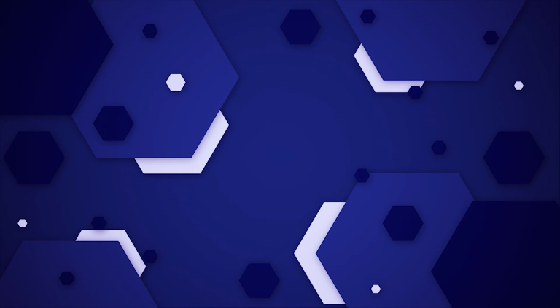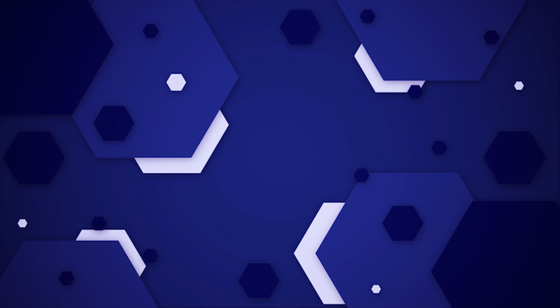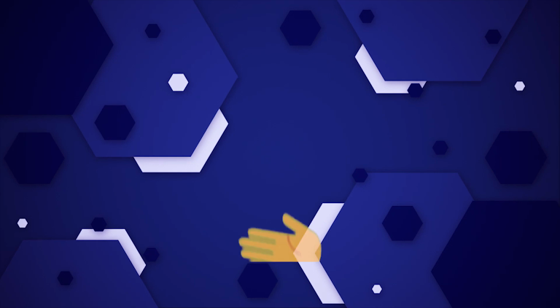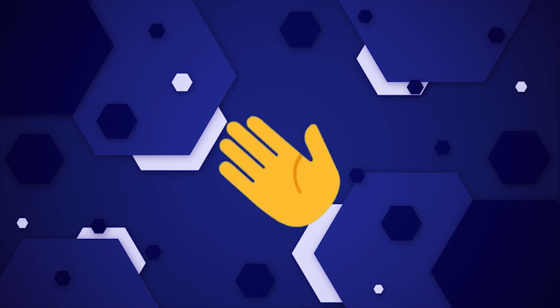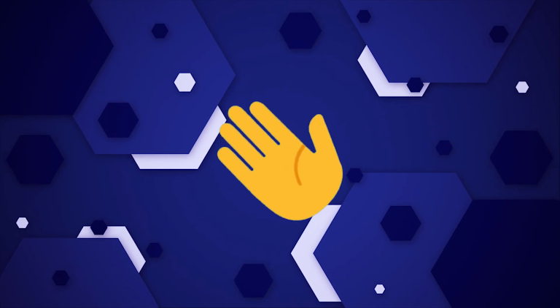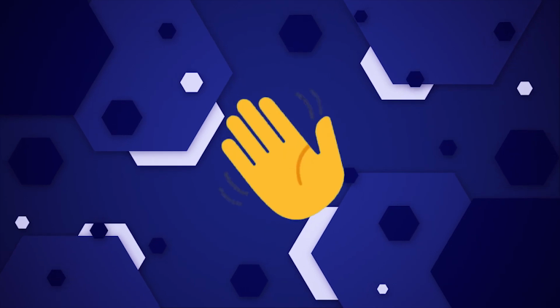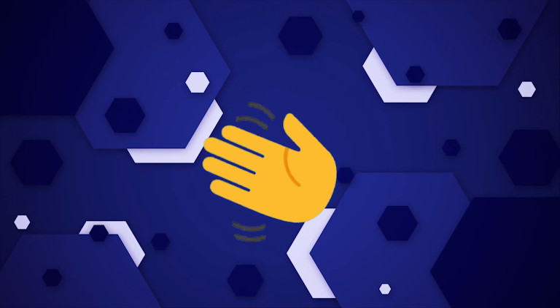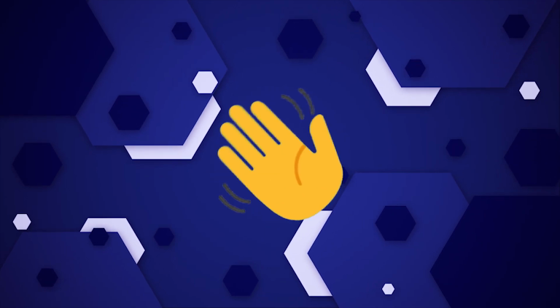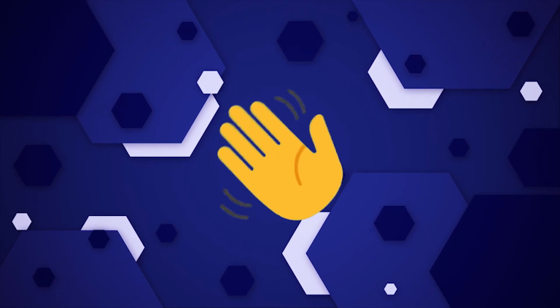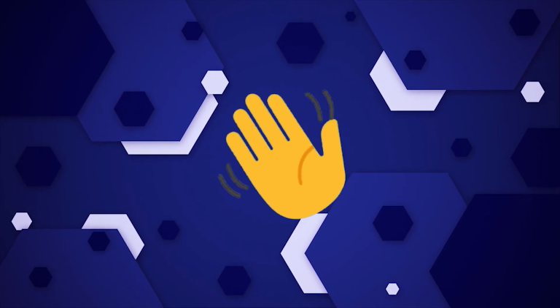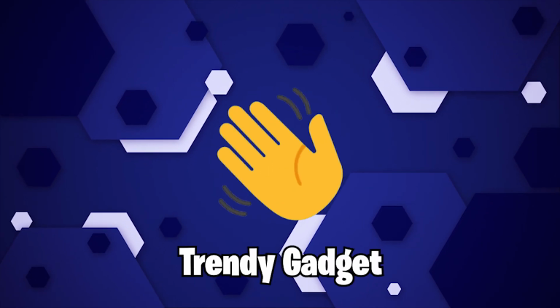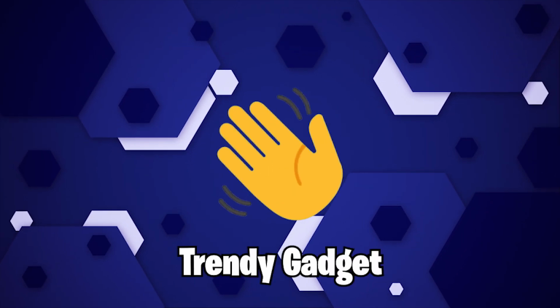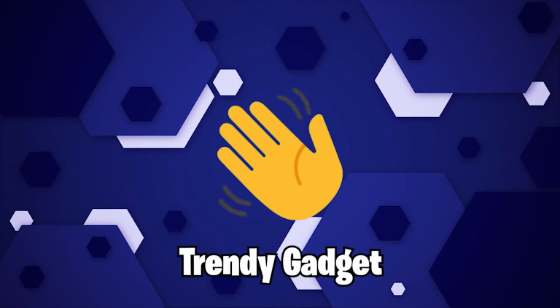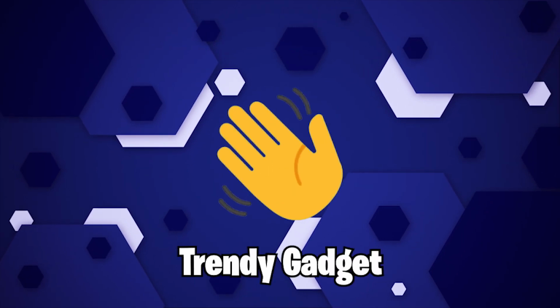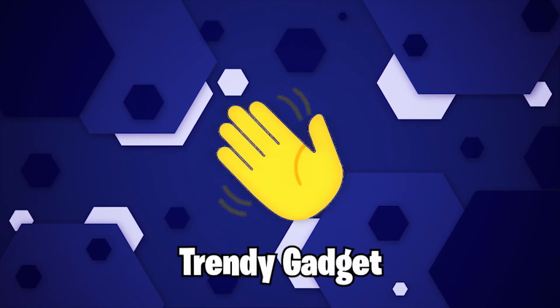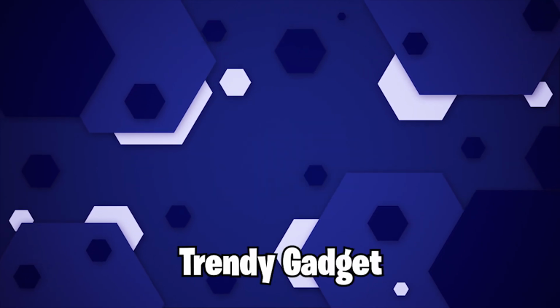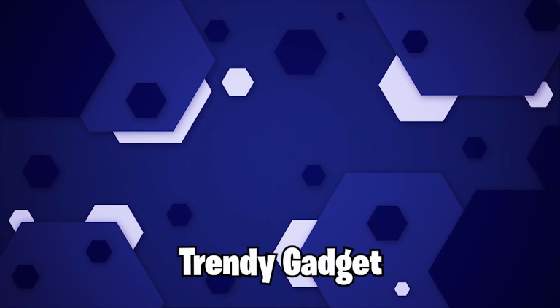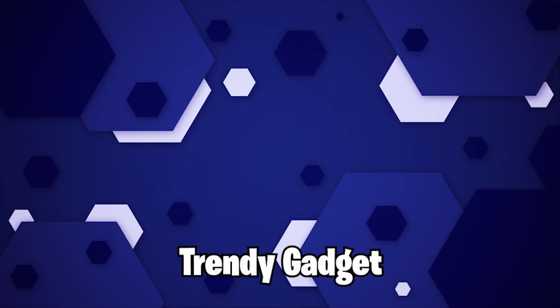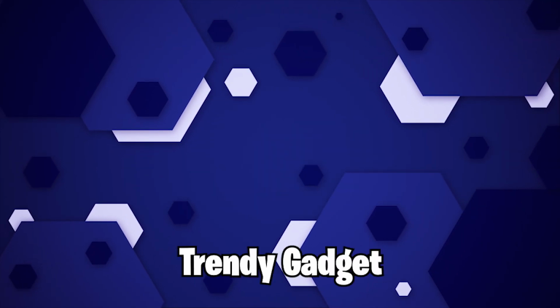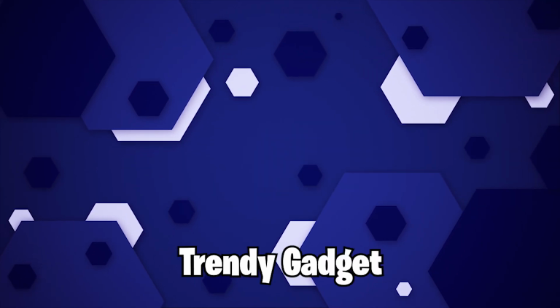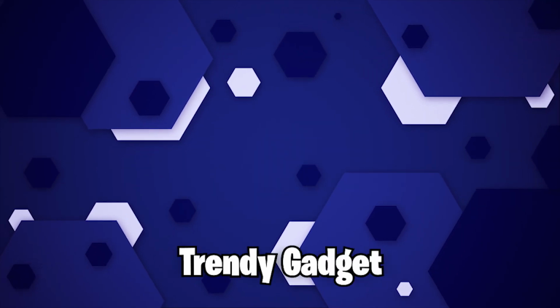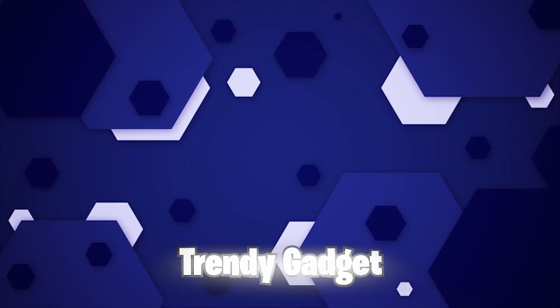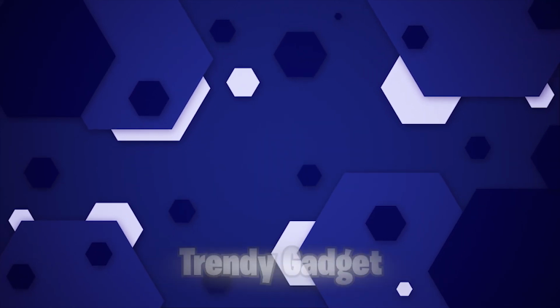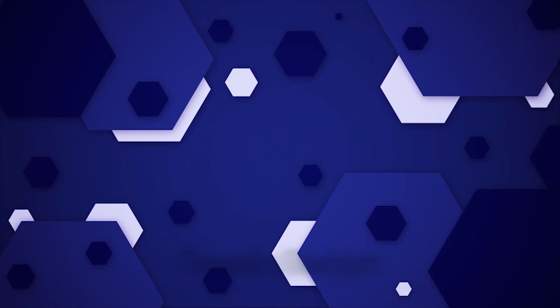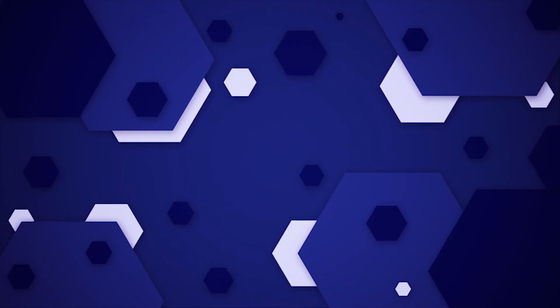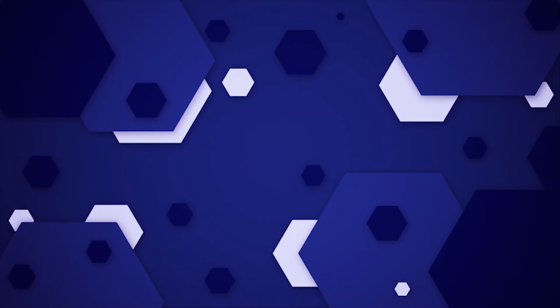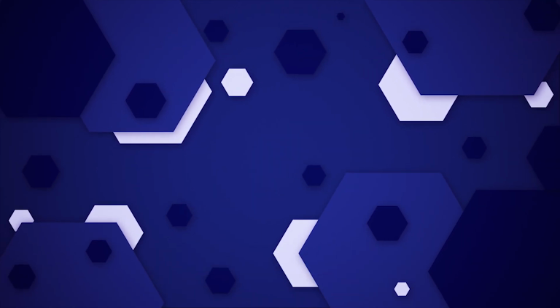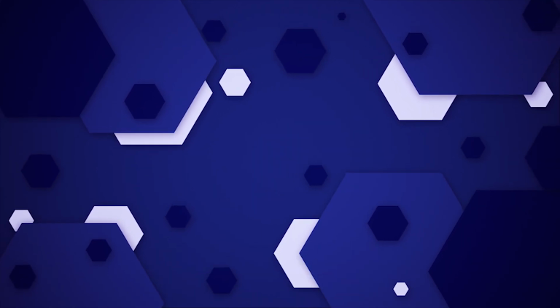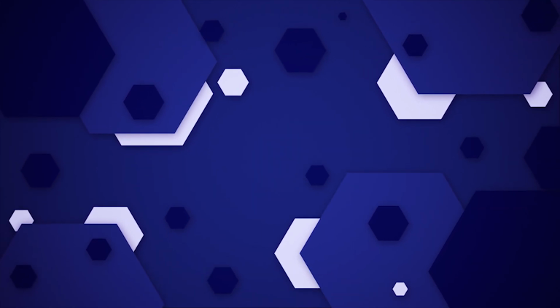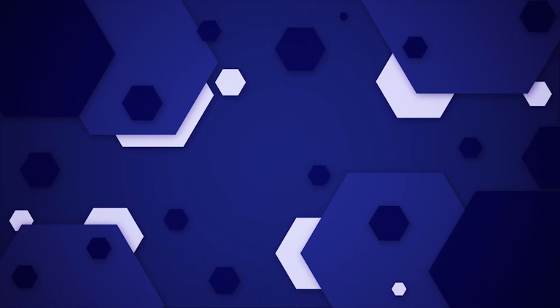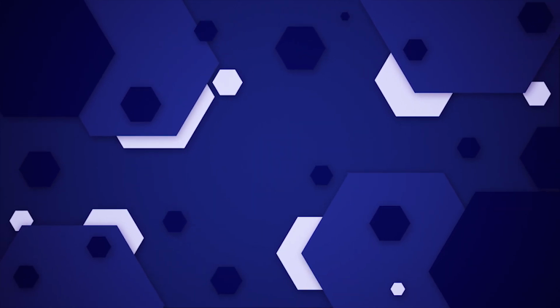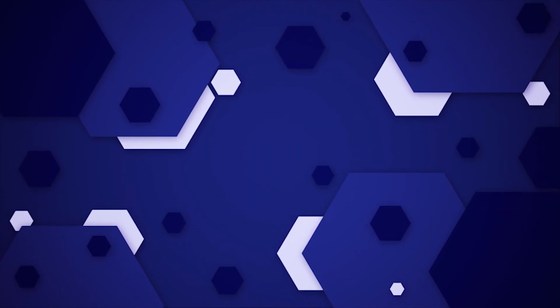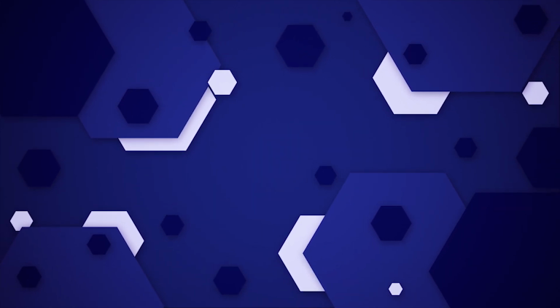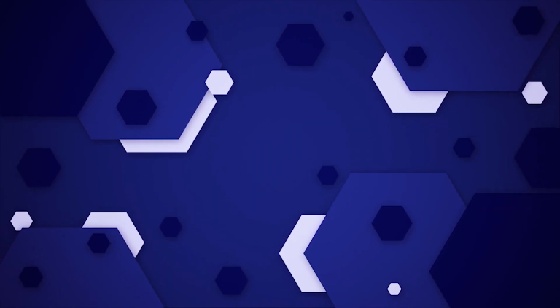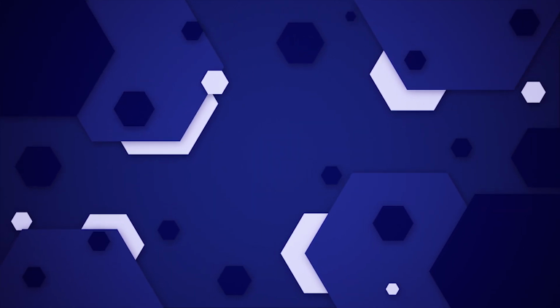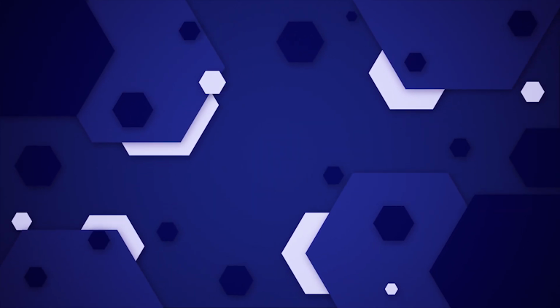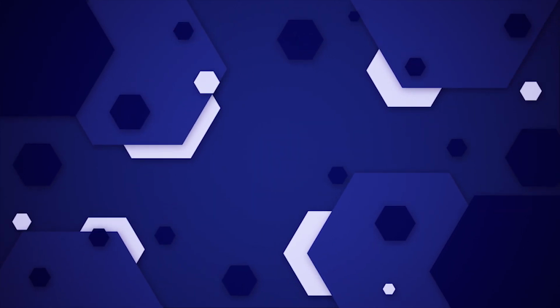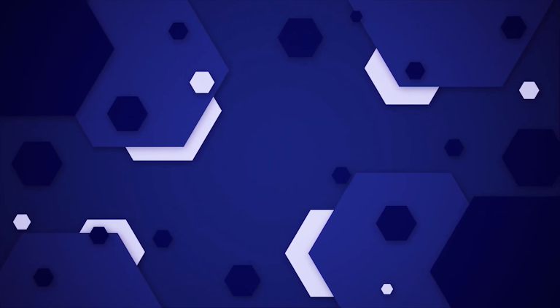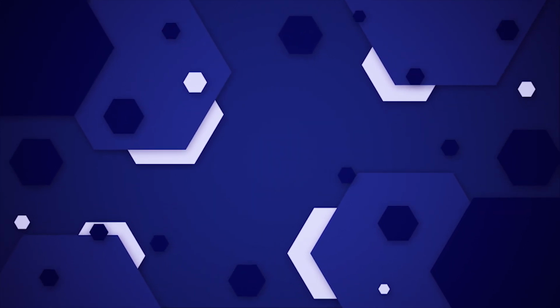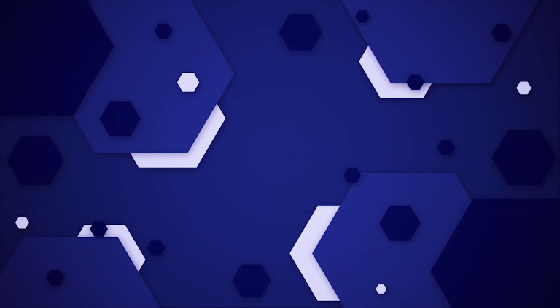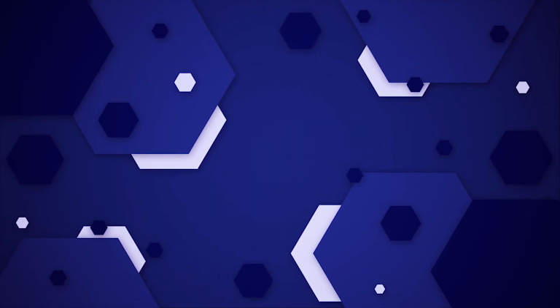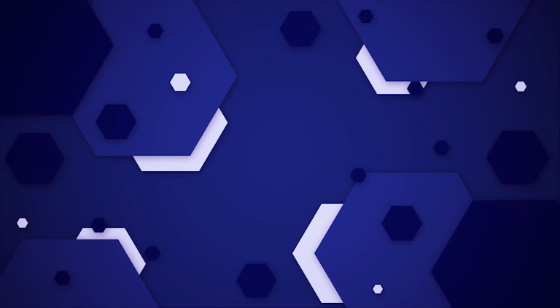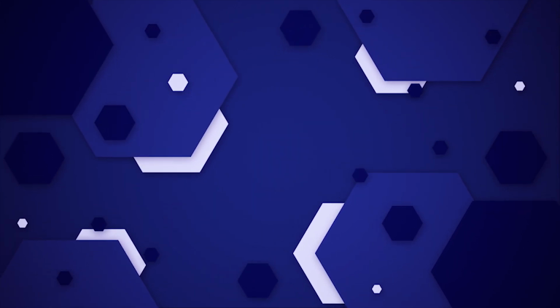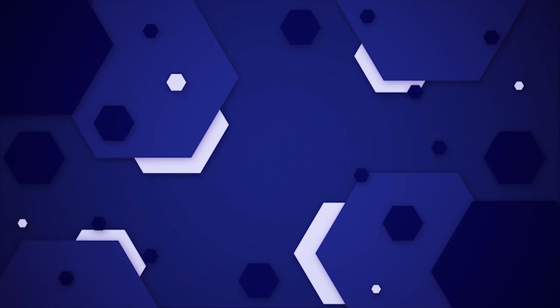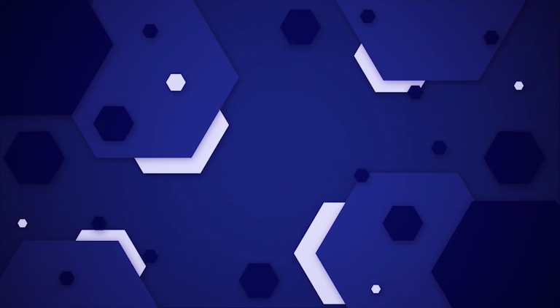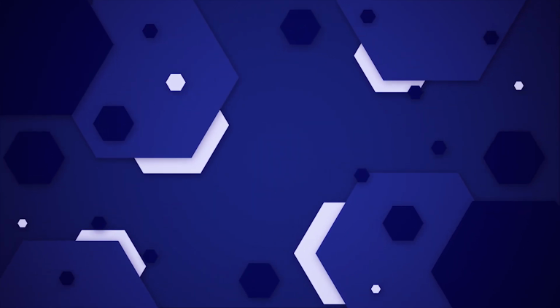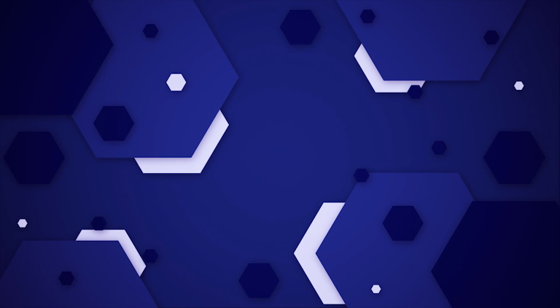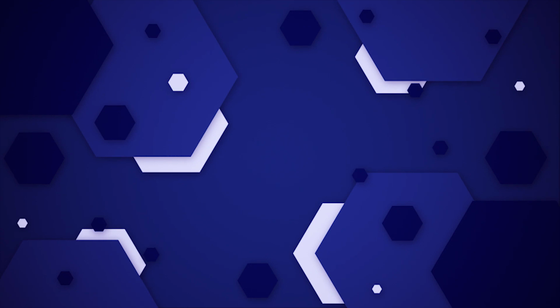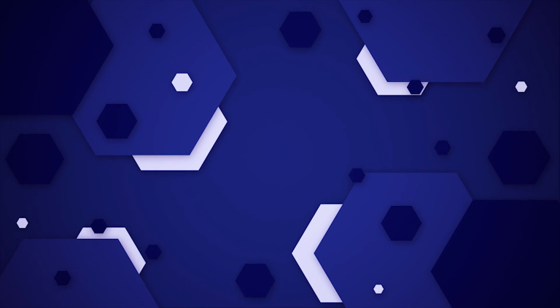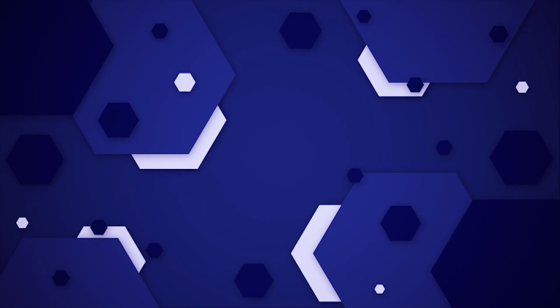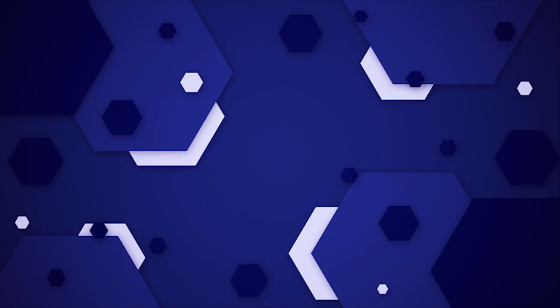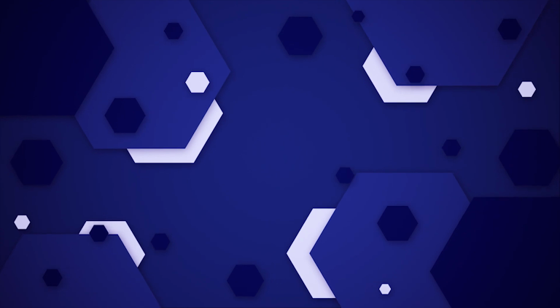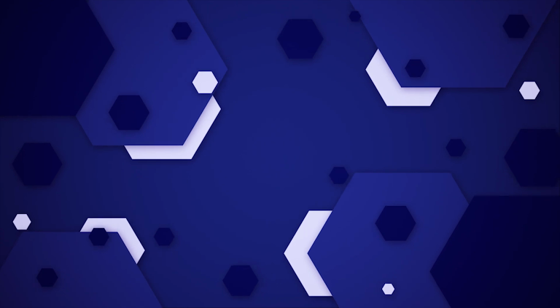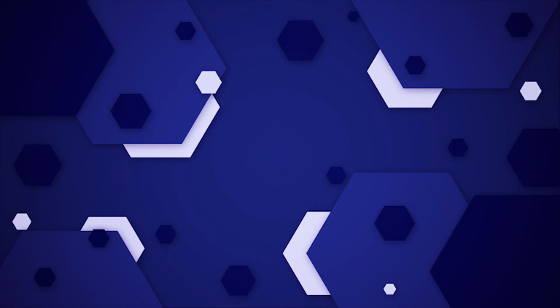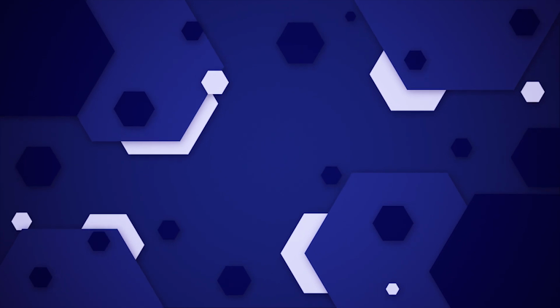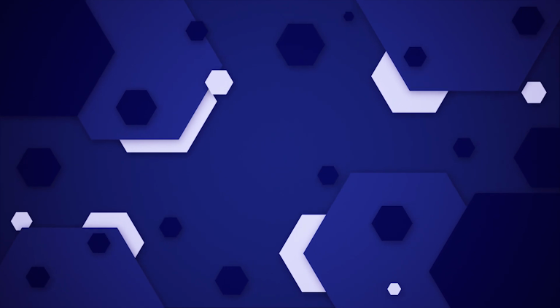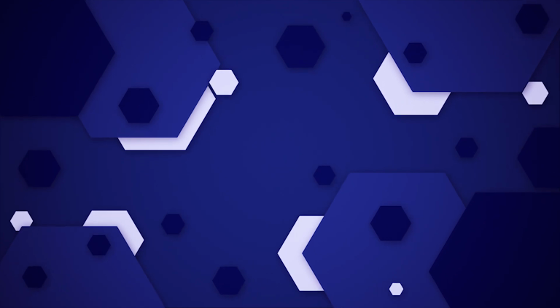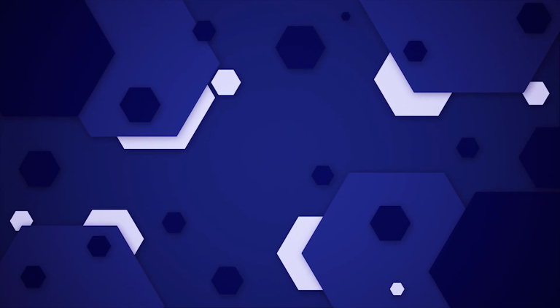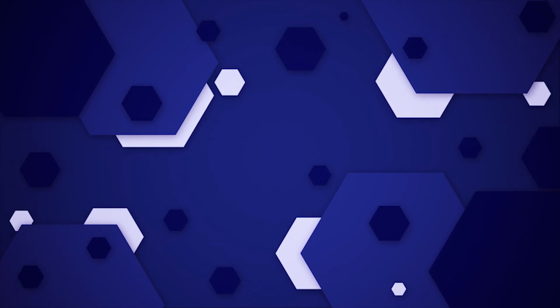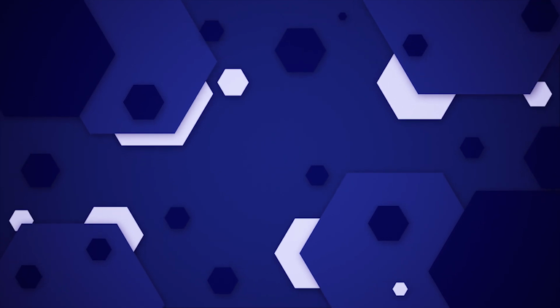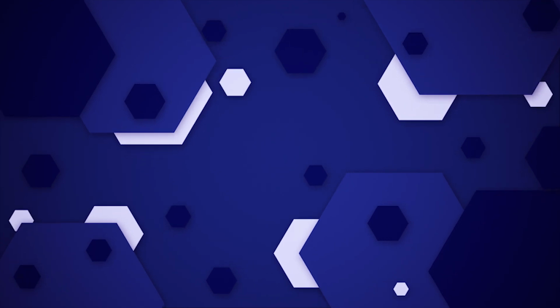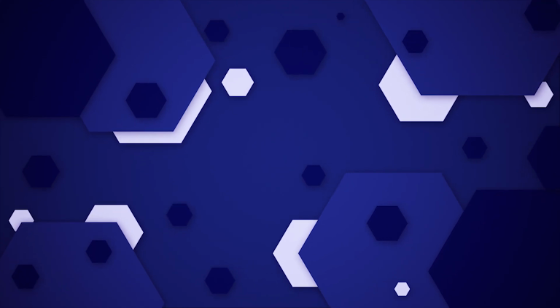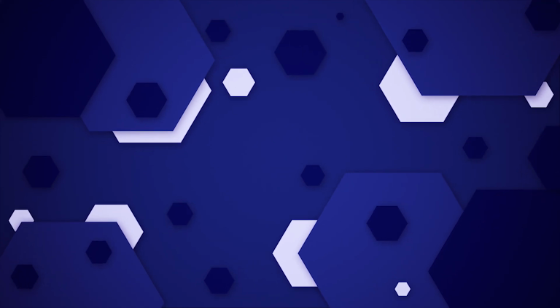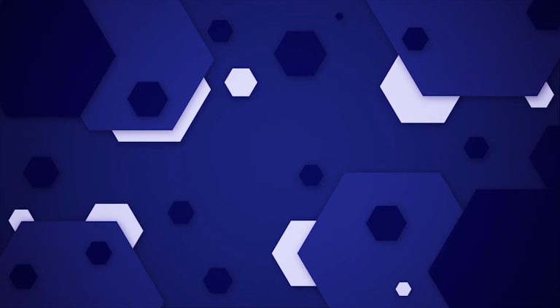Hey guys, welcome back to Trendy Gadget. Today I will talk about why the Apple M1X will be better than the M2 chip. Let's head into it.